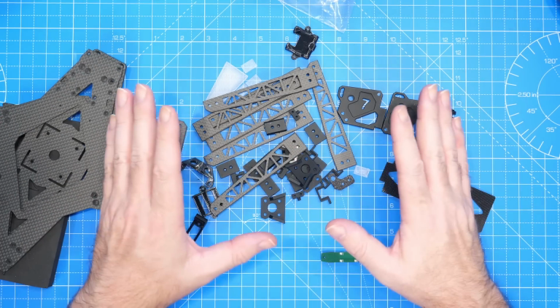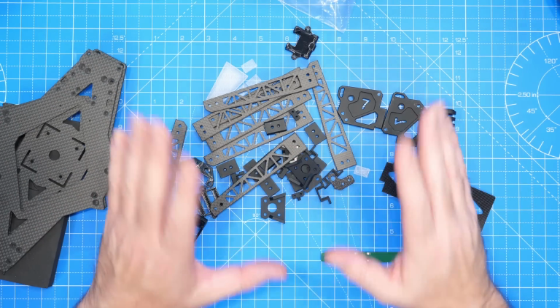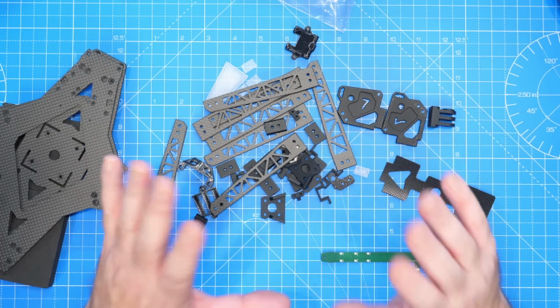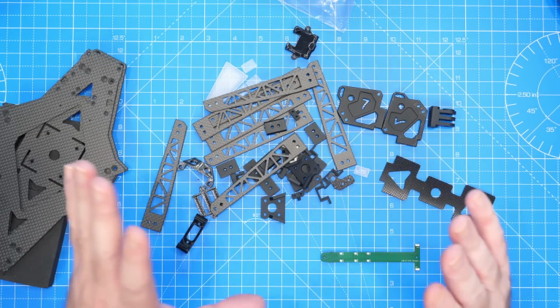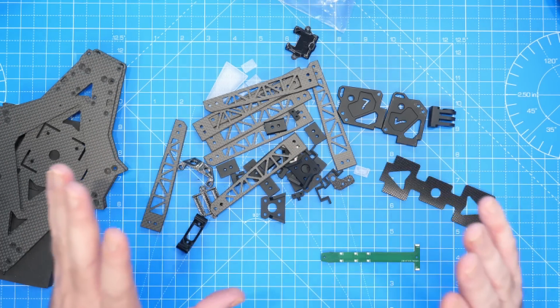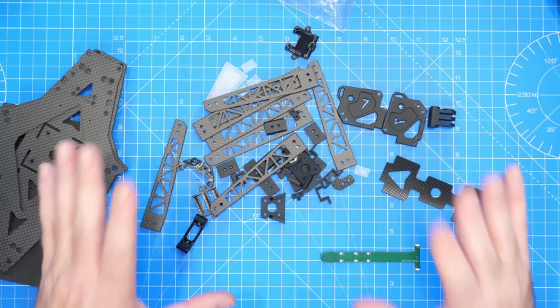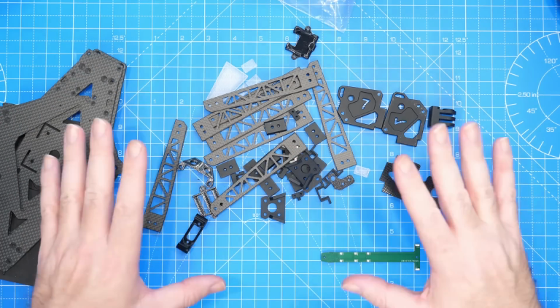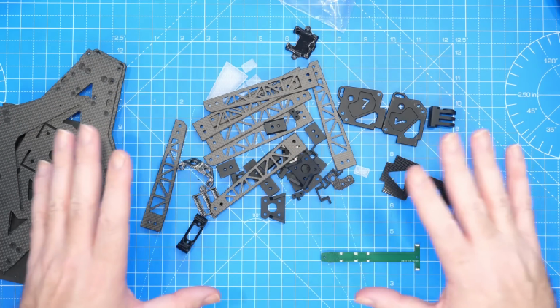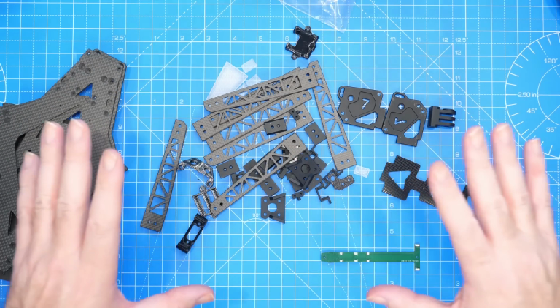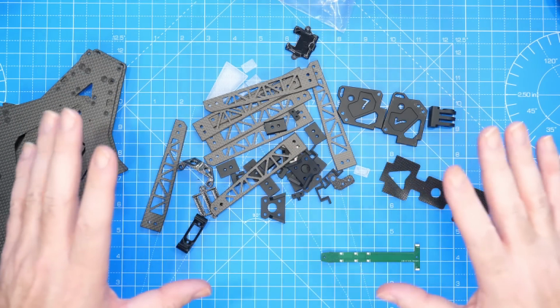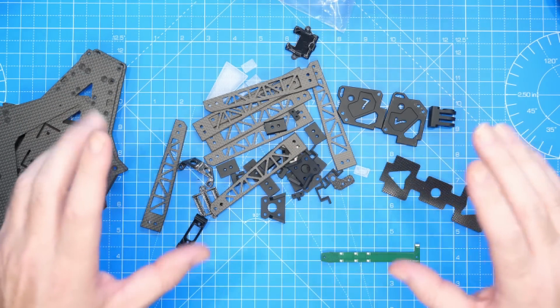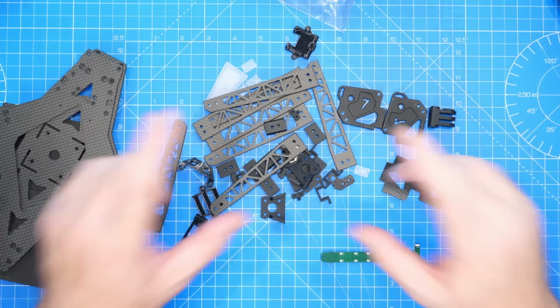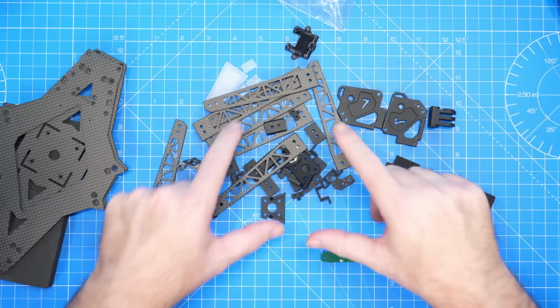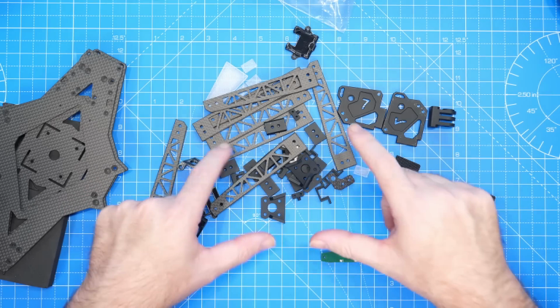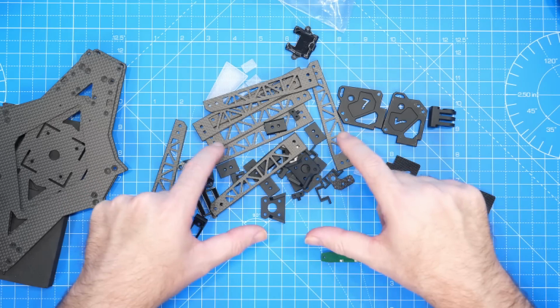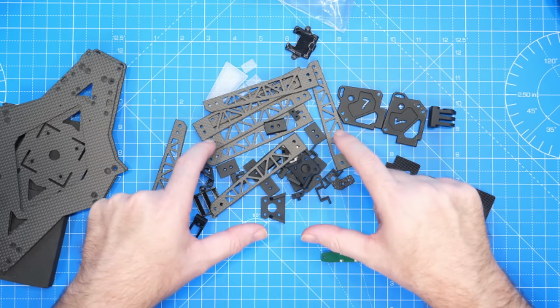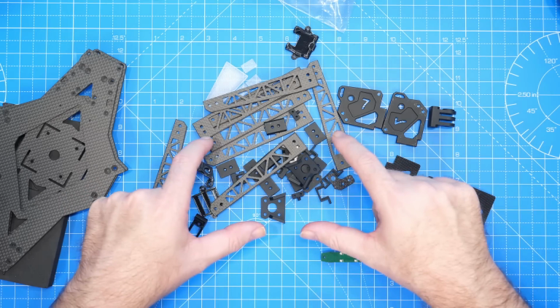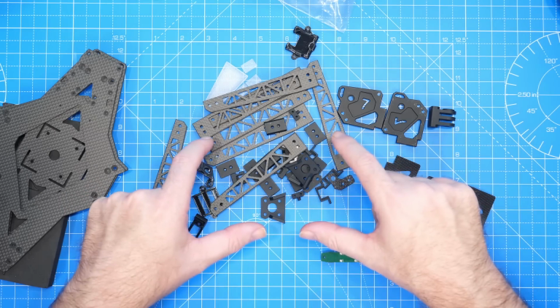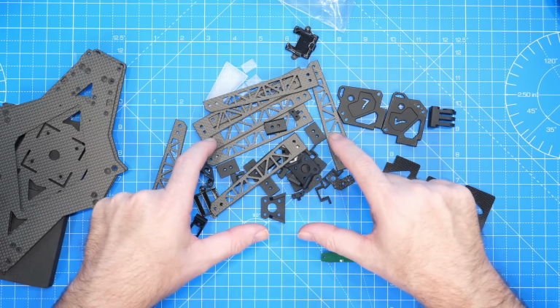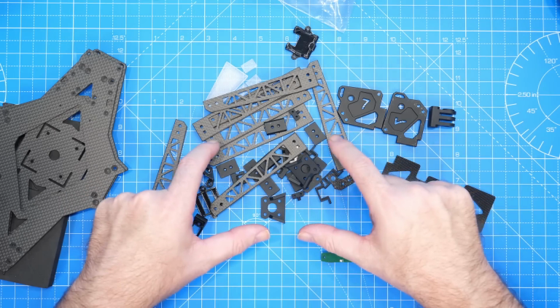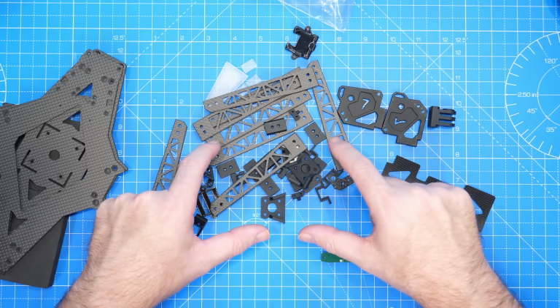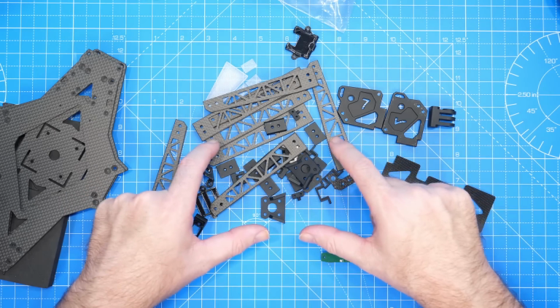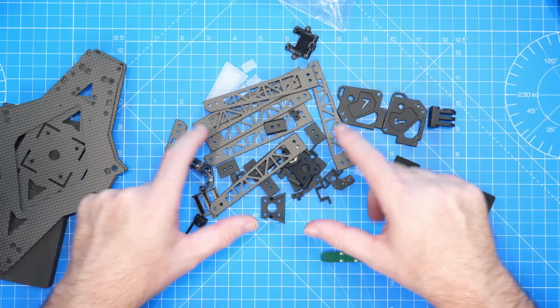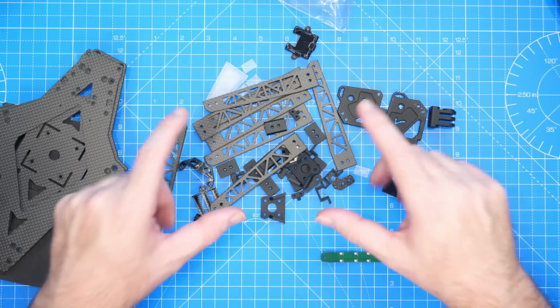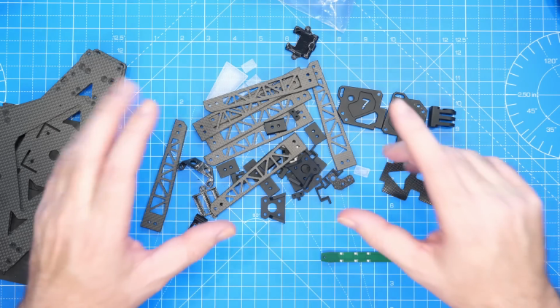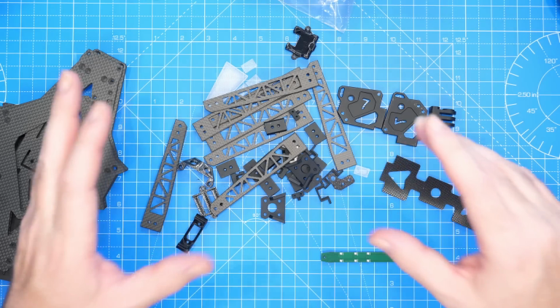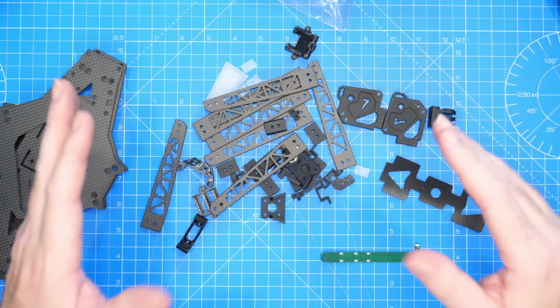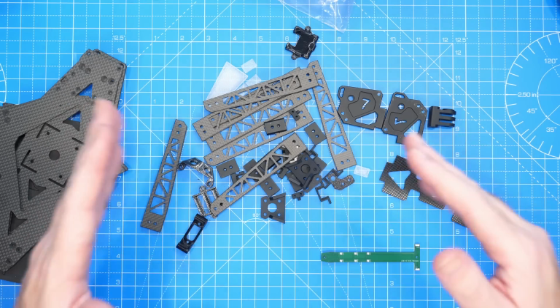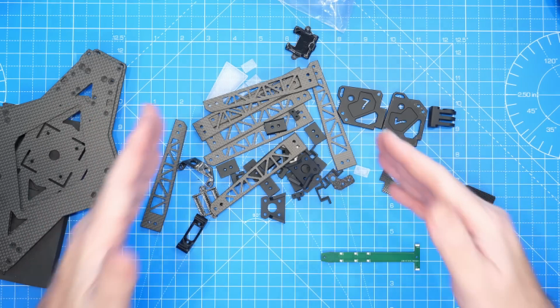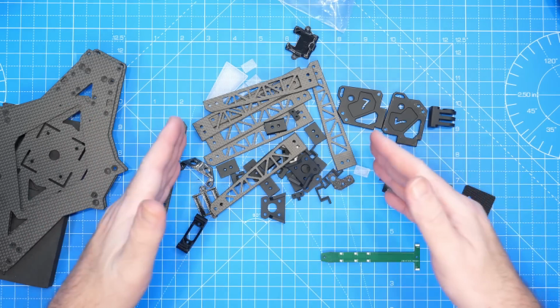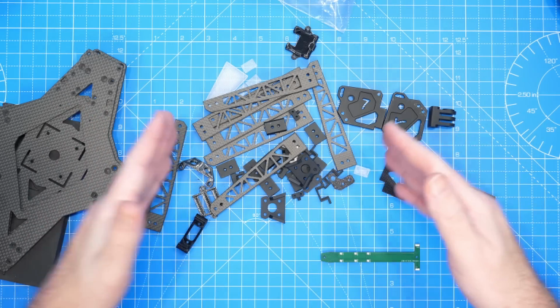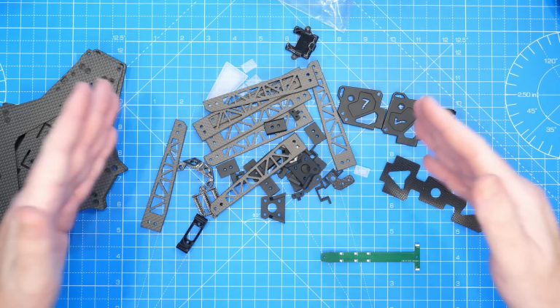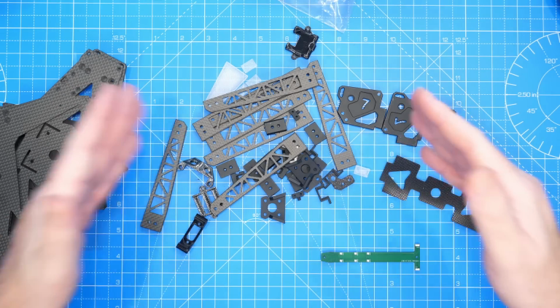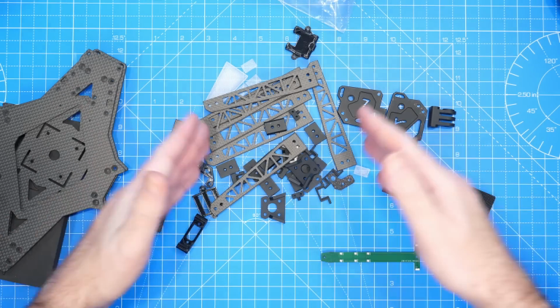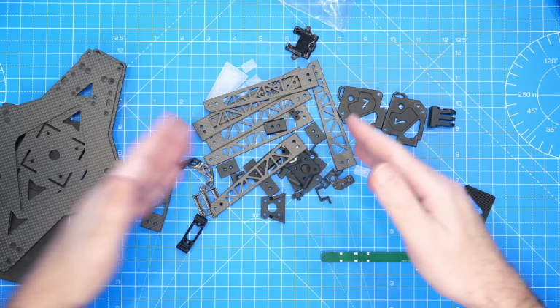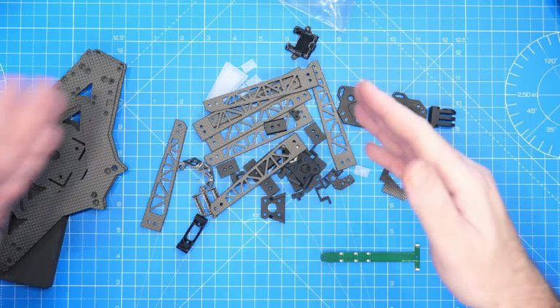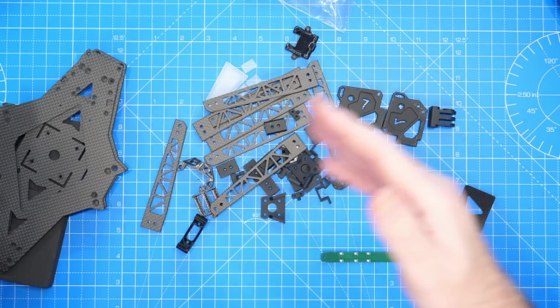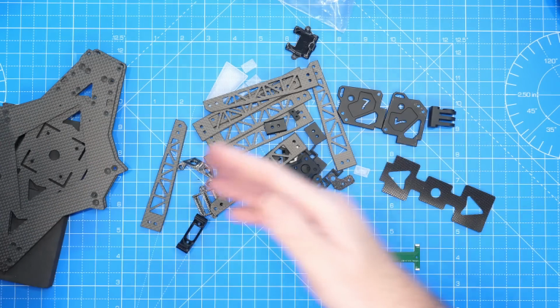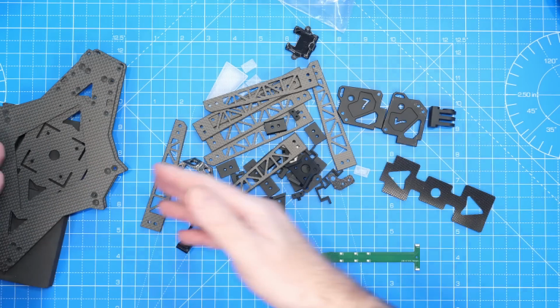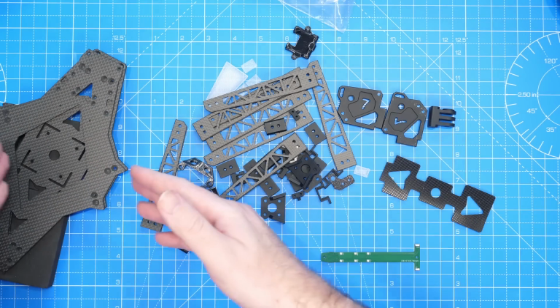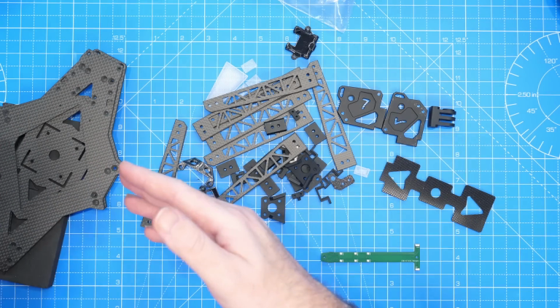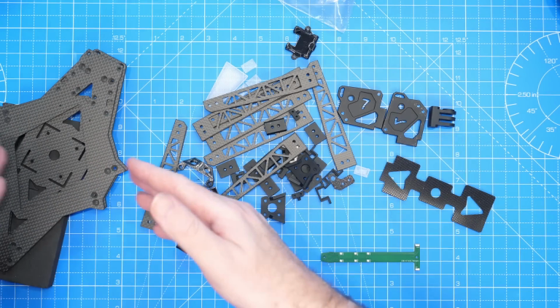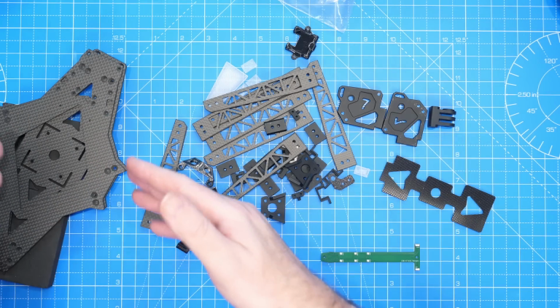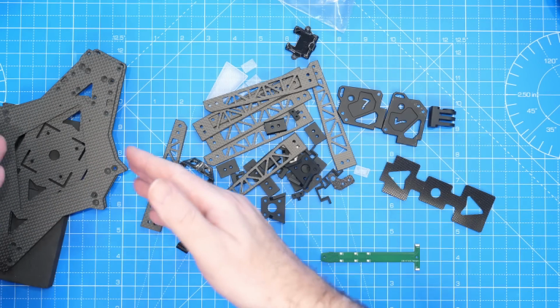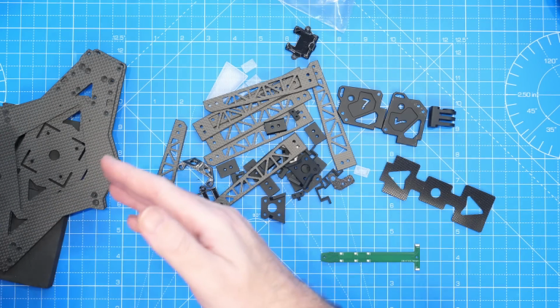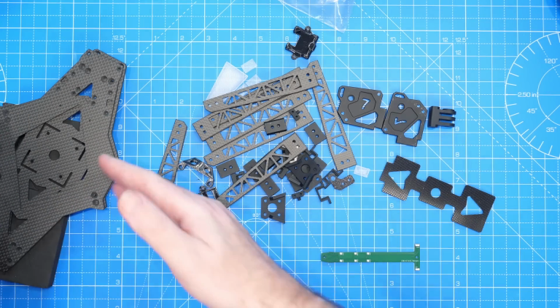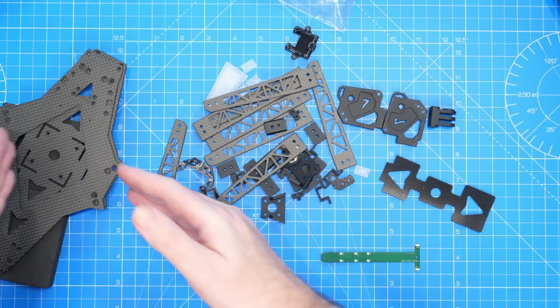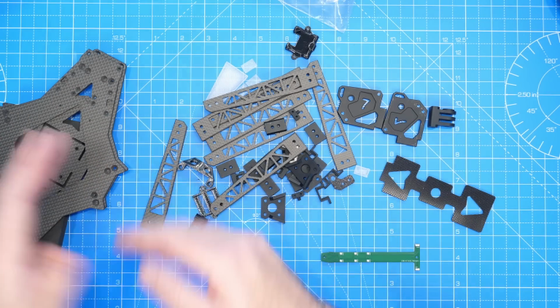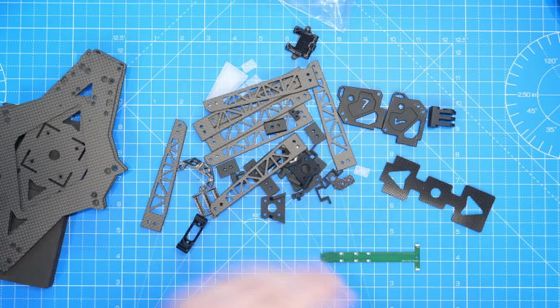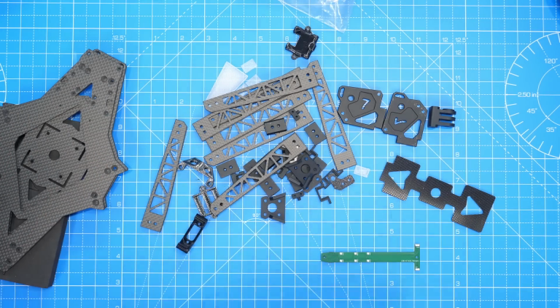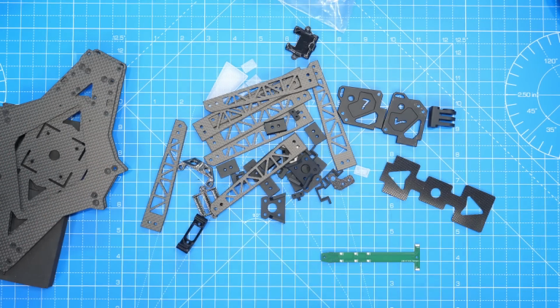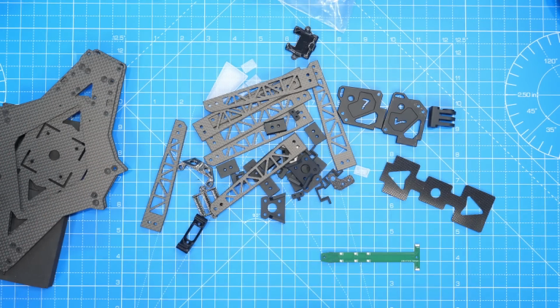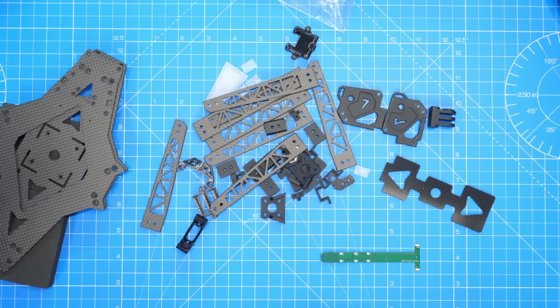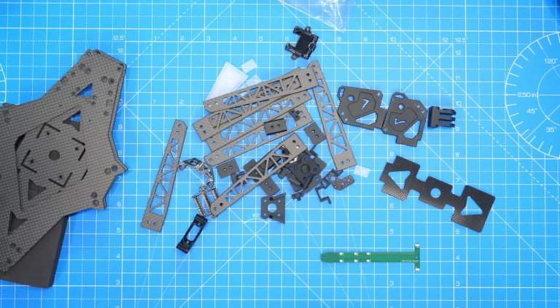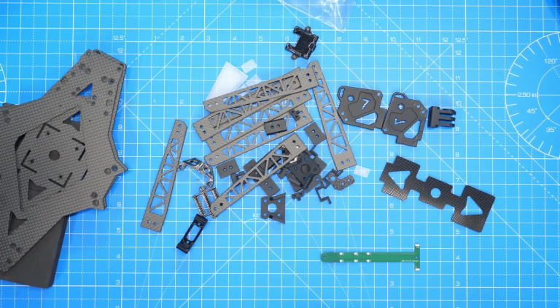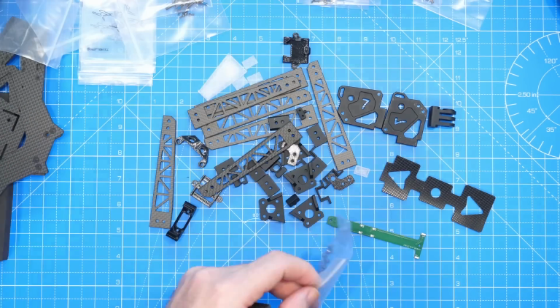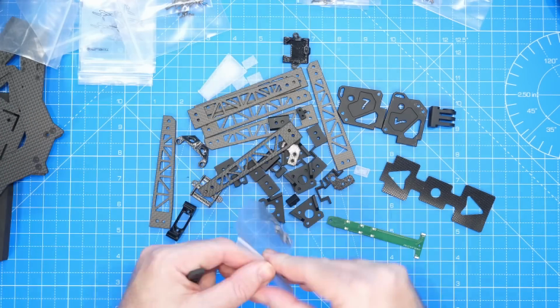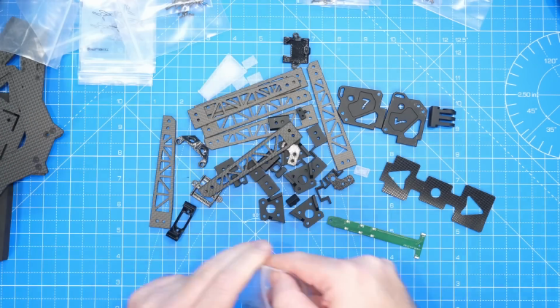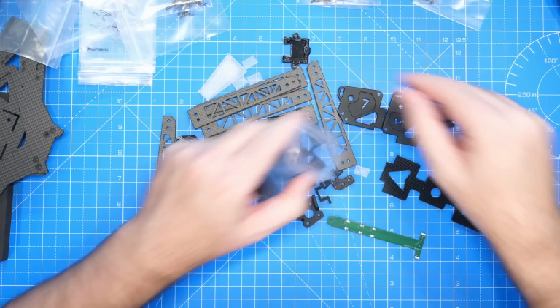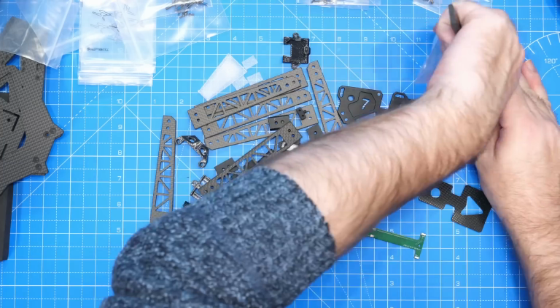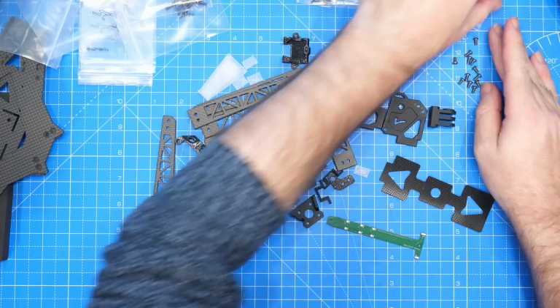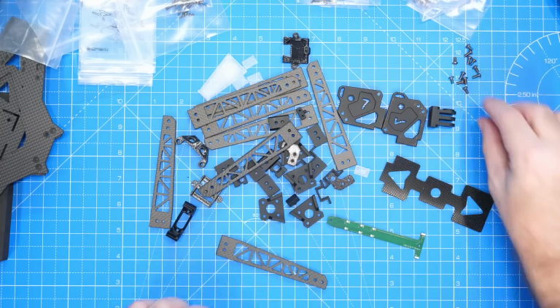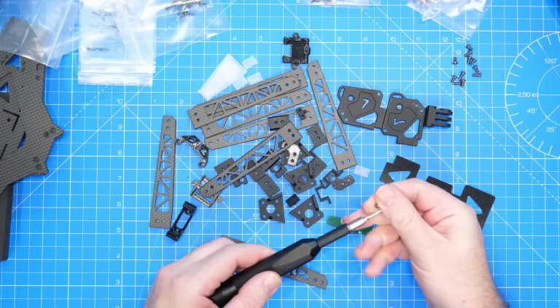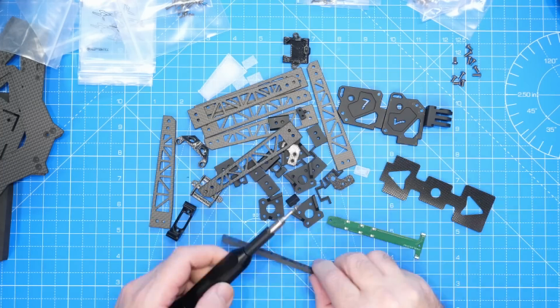So I'm going to assemble the arms first and then we'll come back and take a look at how that fits the main frame.